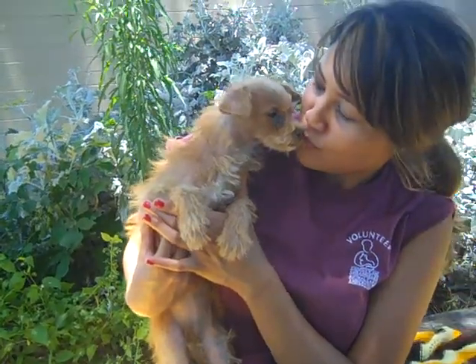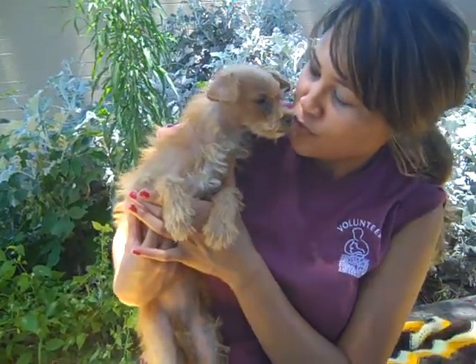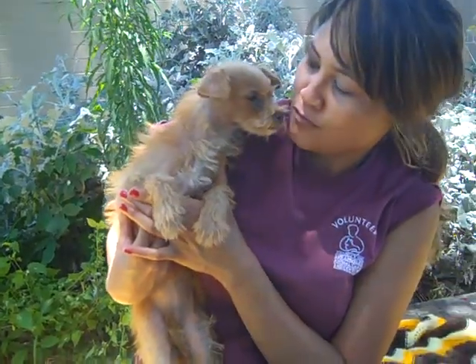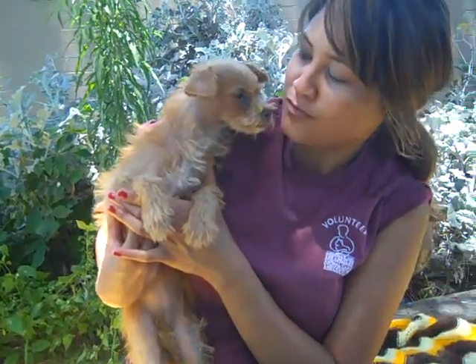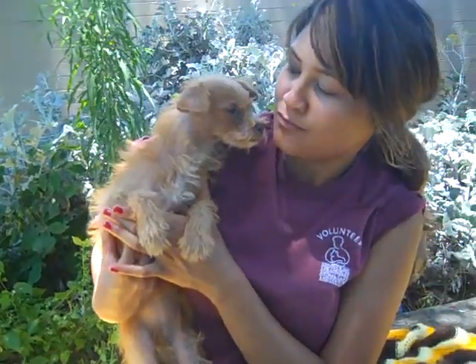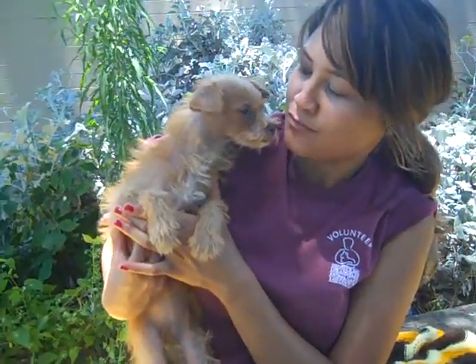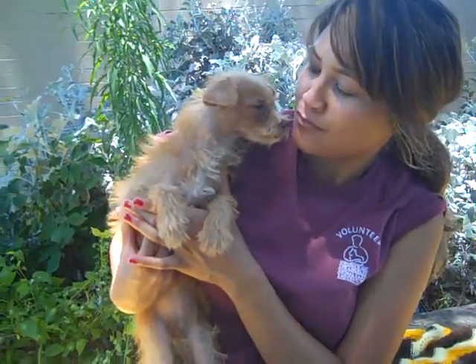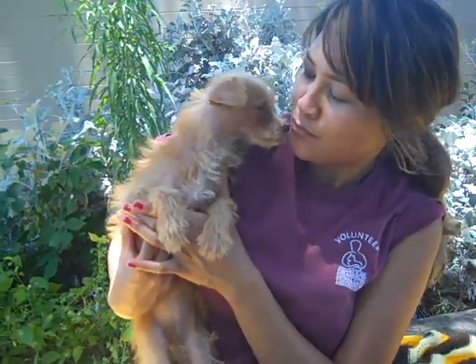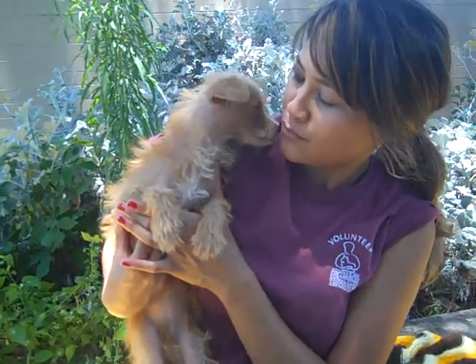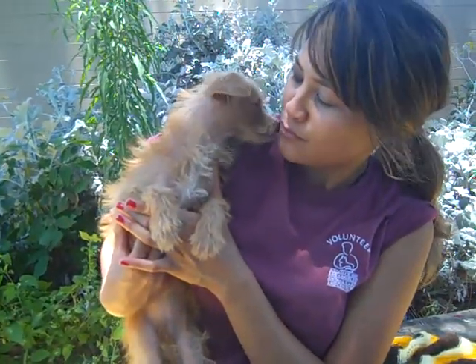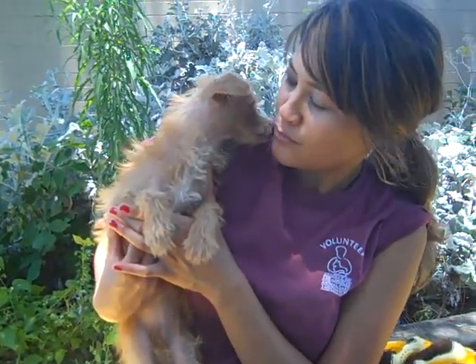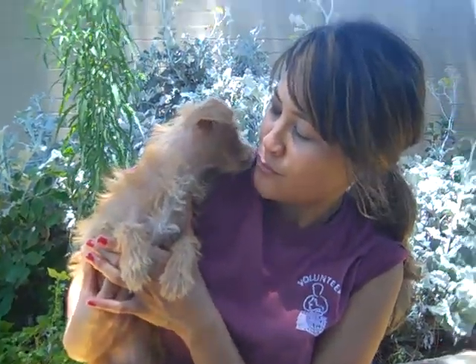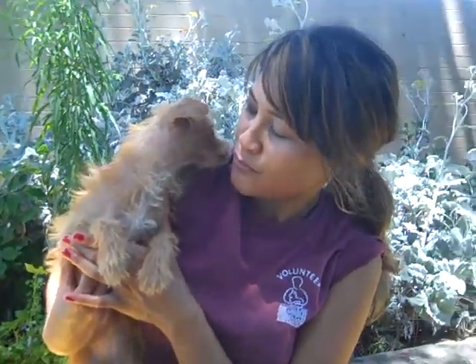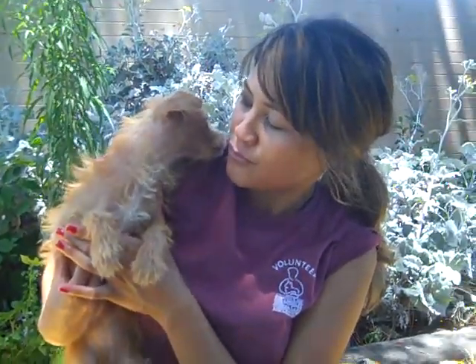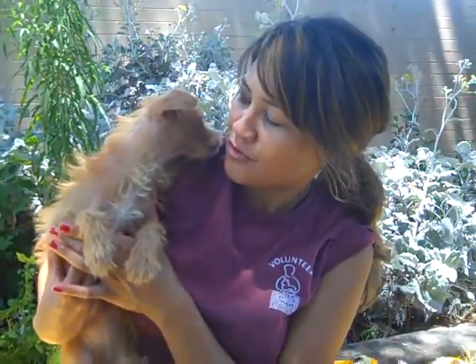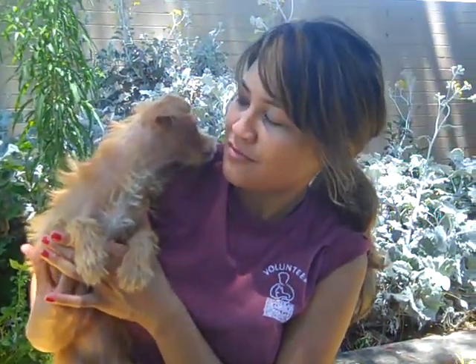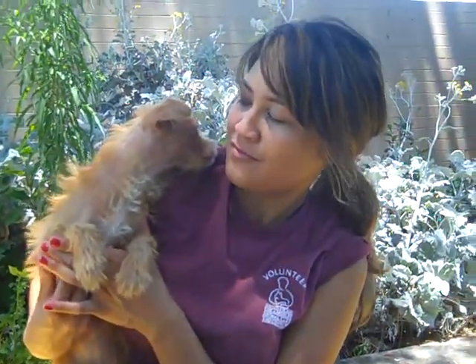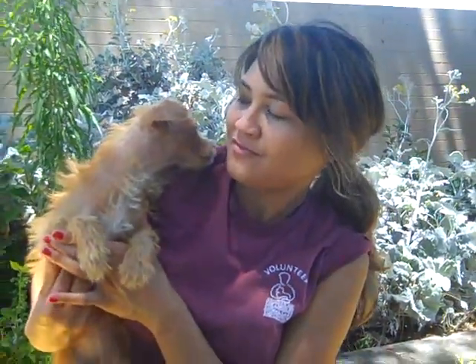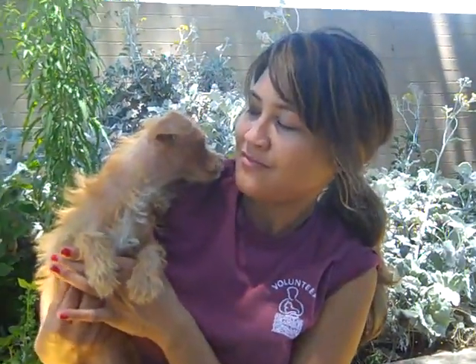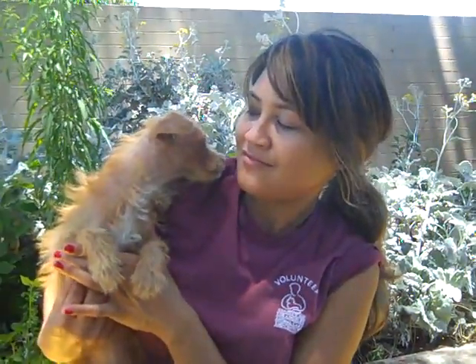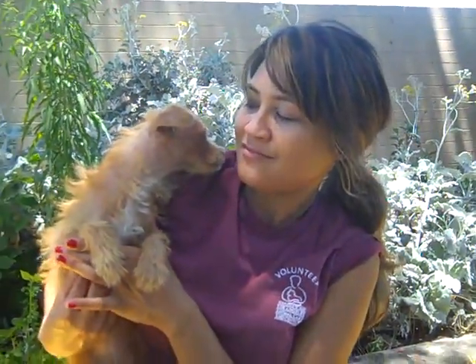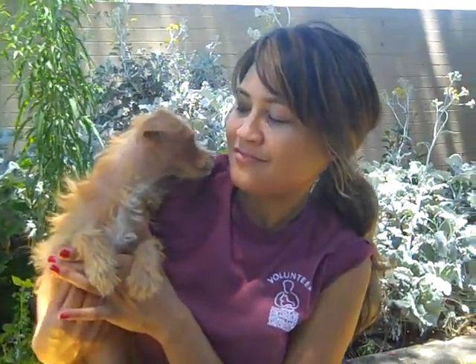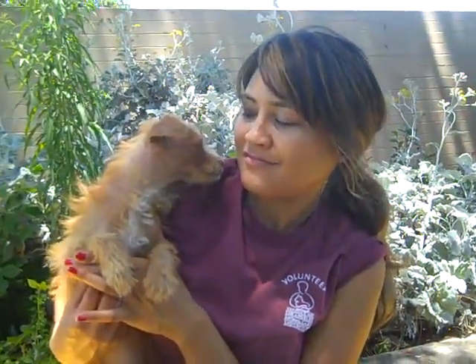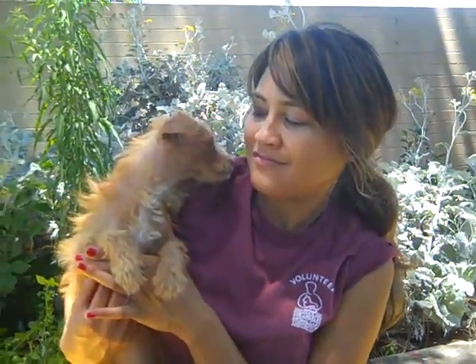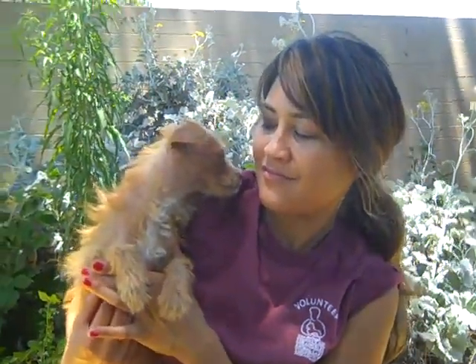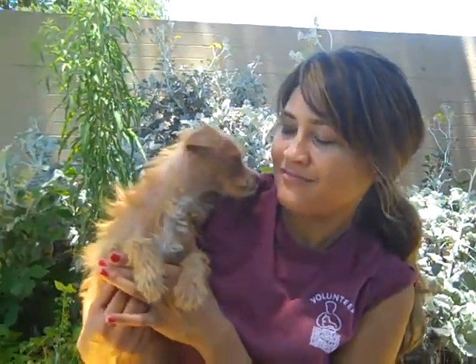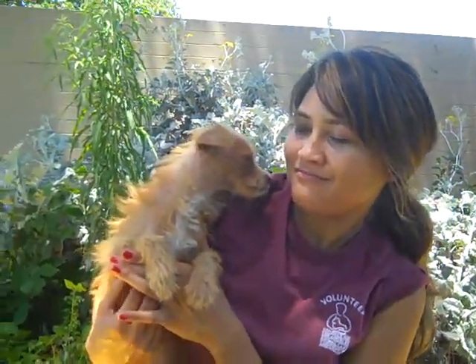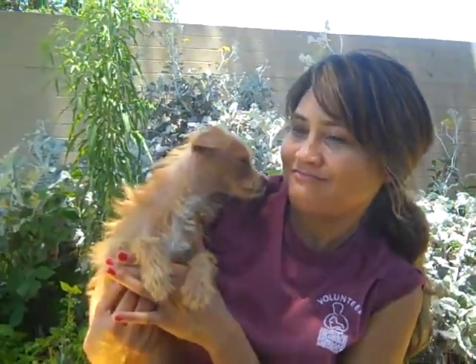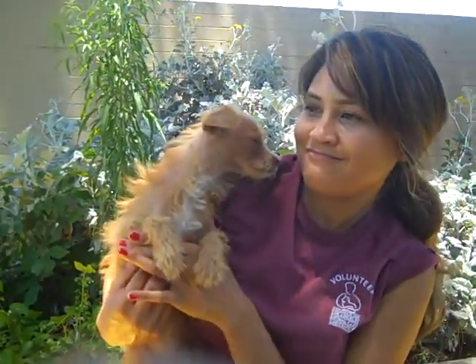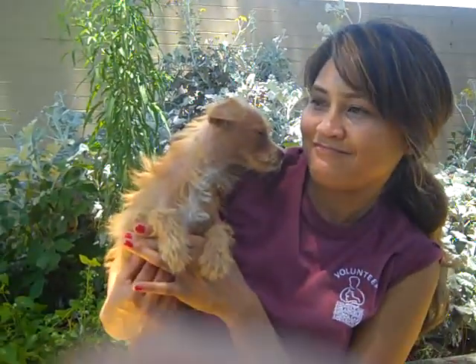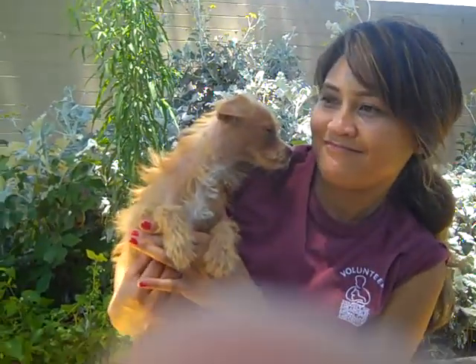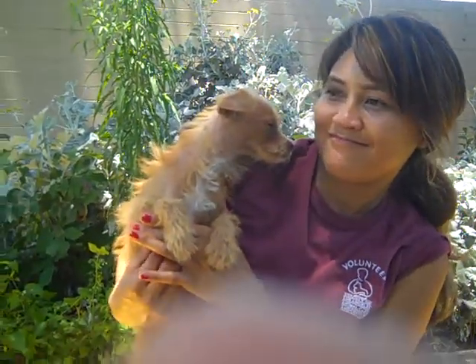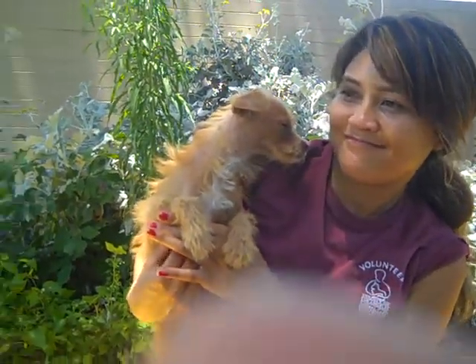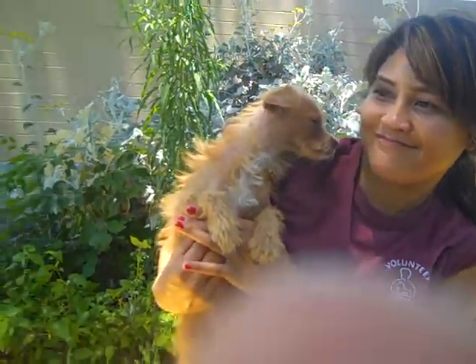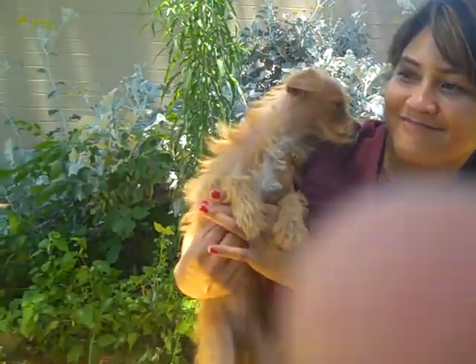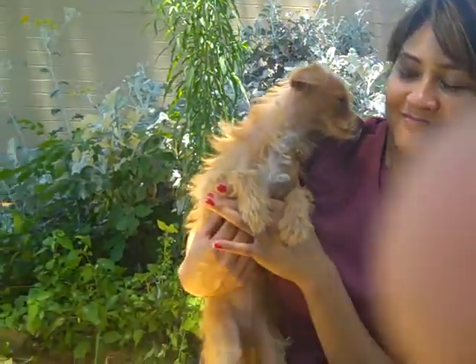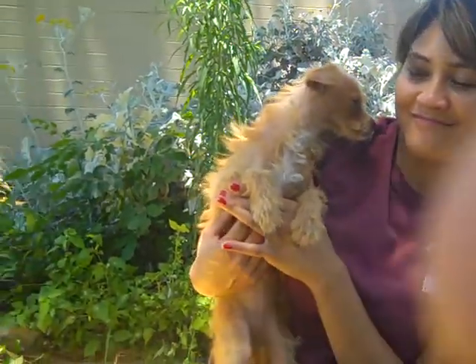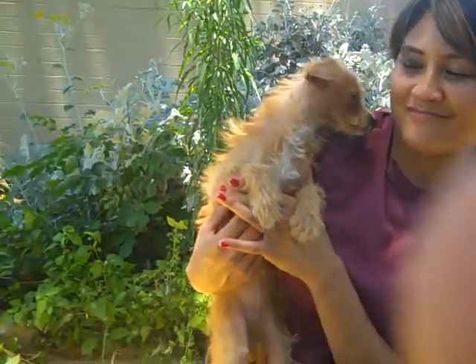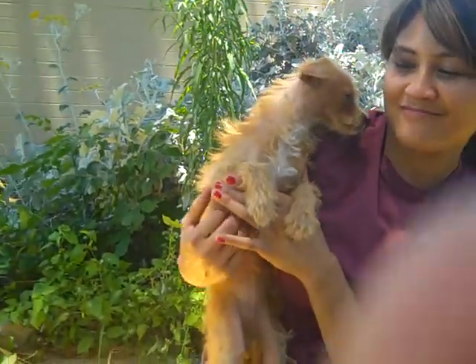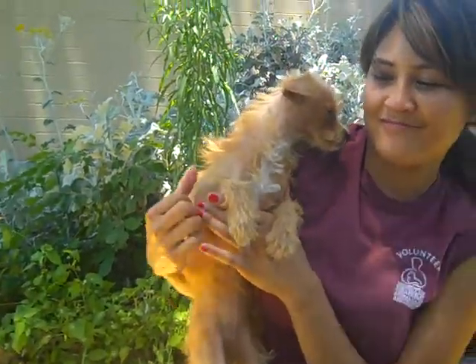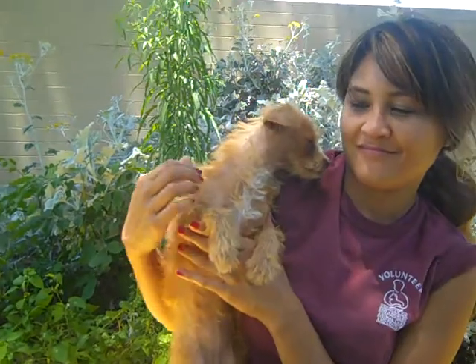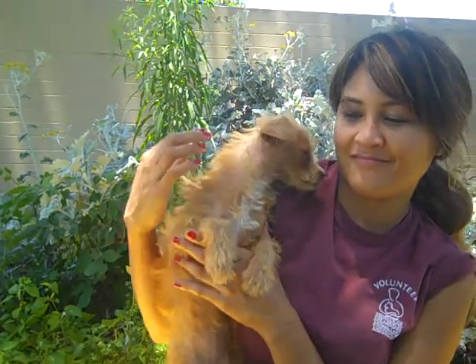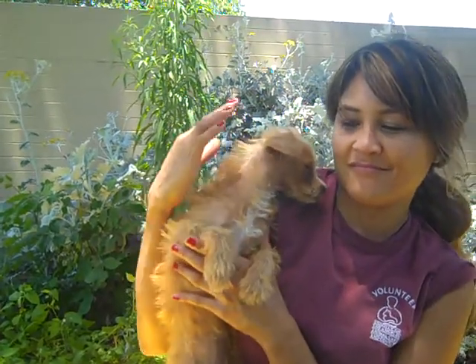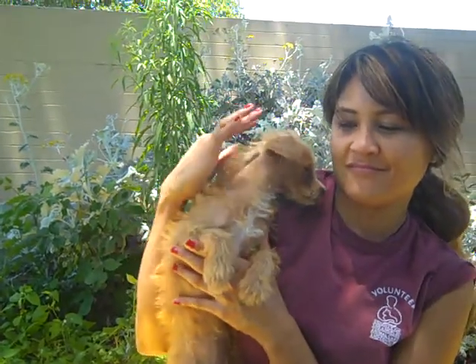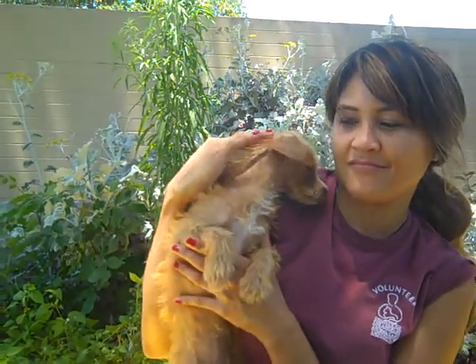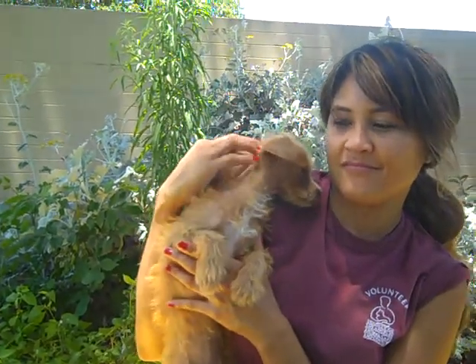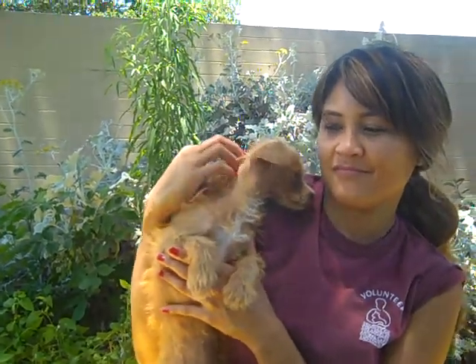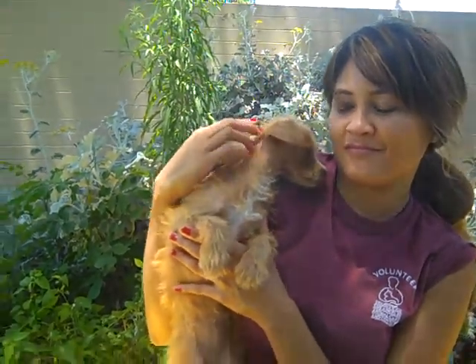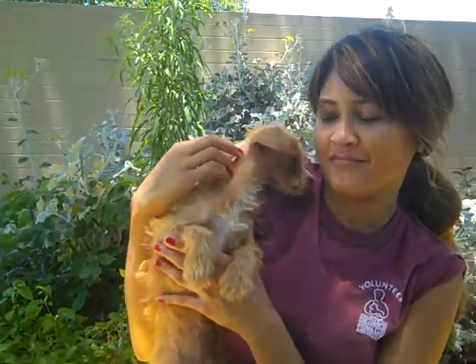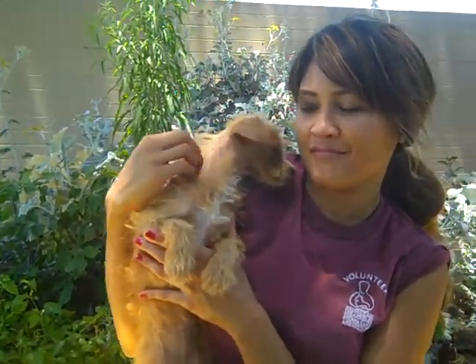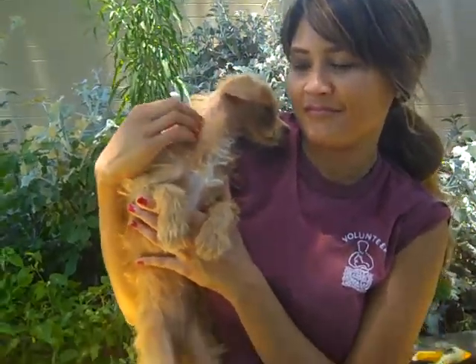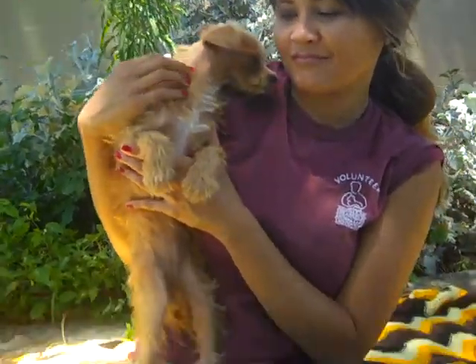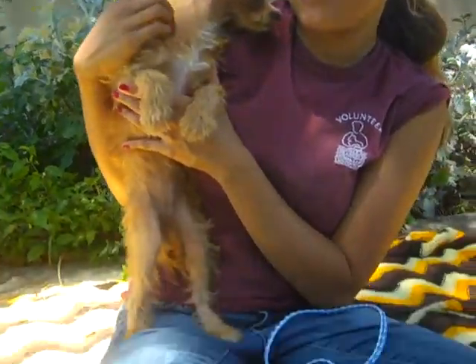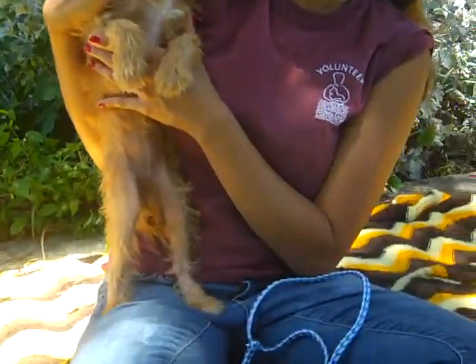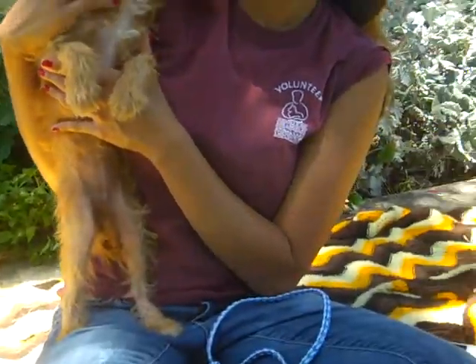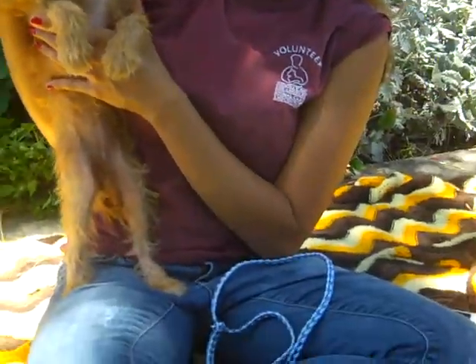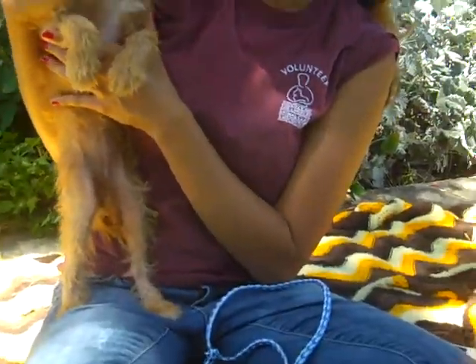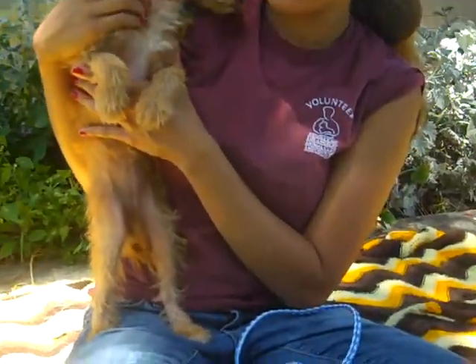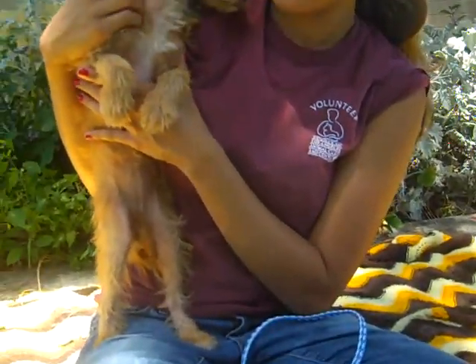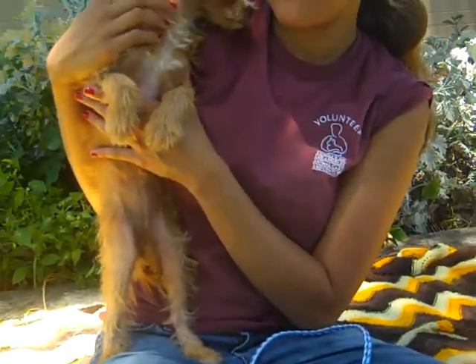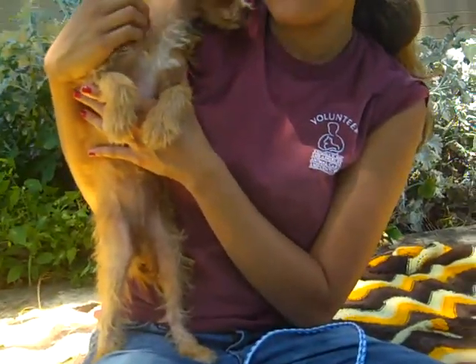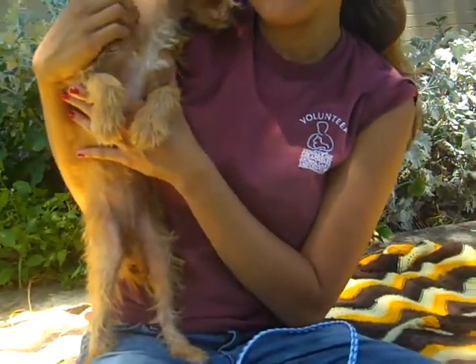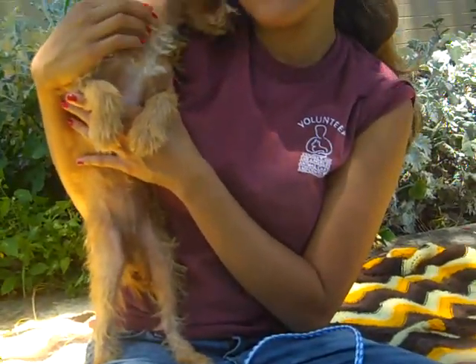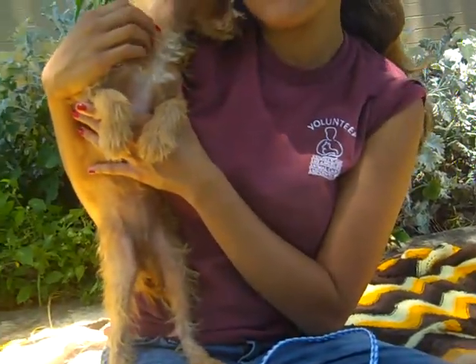I want you to meet one of our favorite puppies at the Downy Shelter. This is Ginger. Her impound number is 4657004.